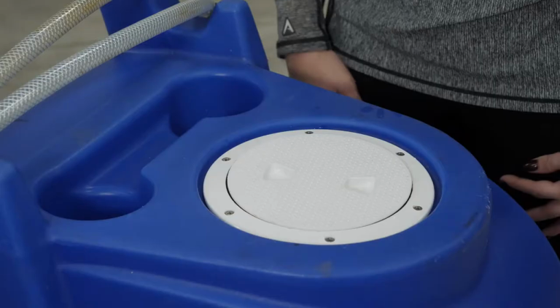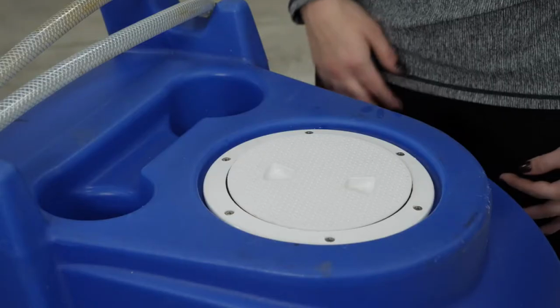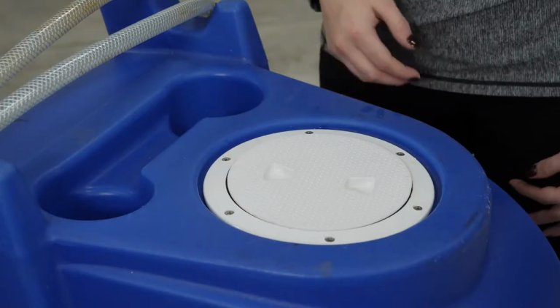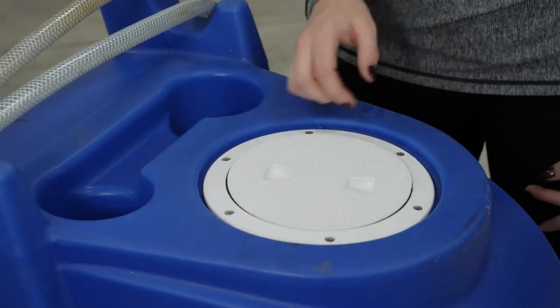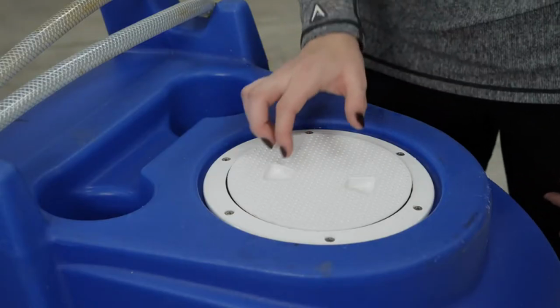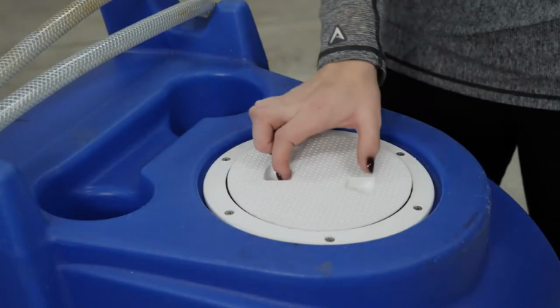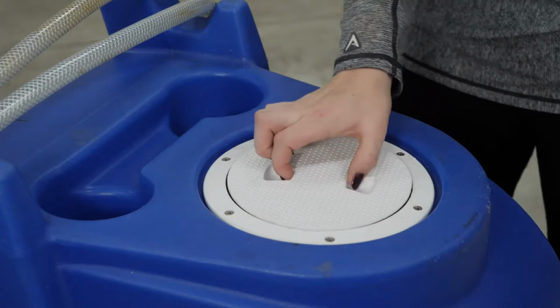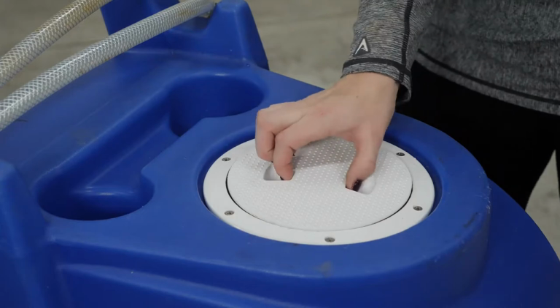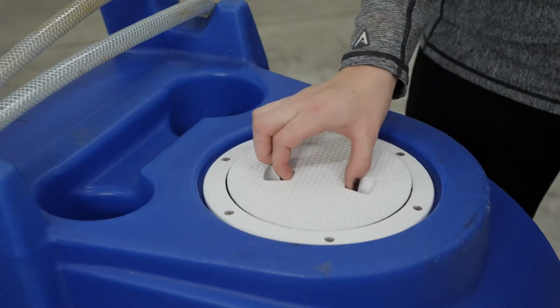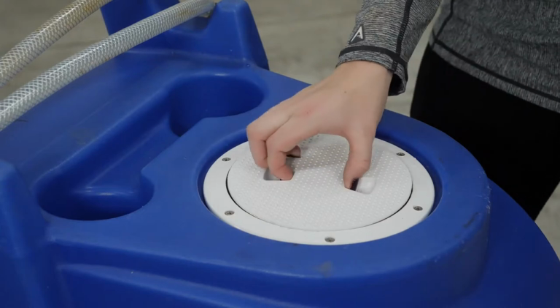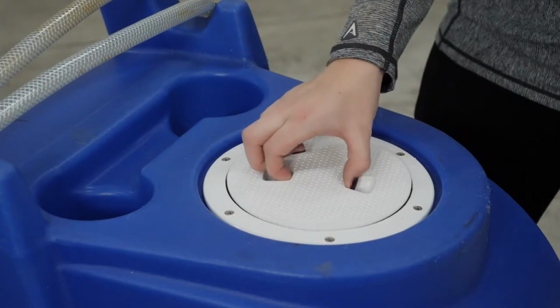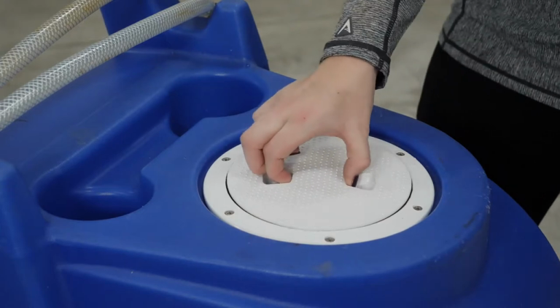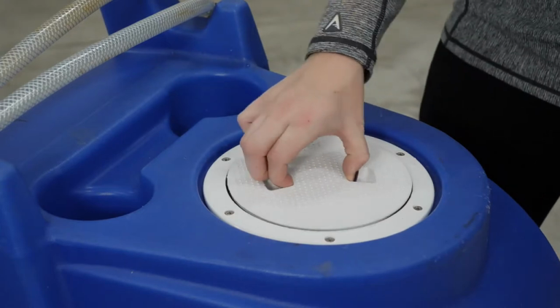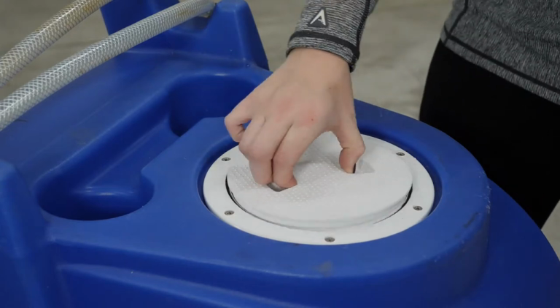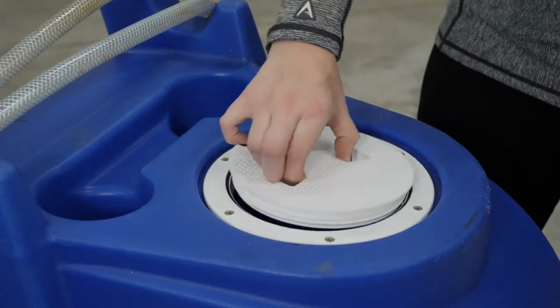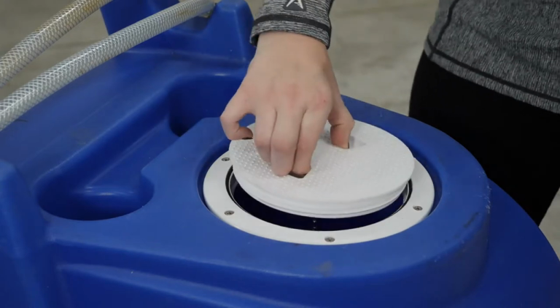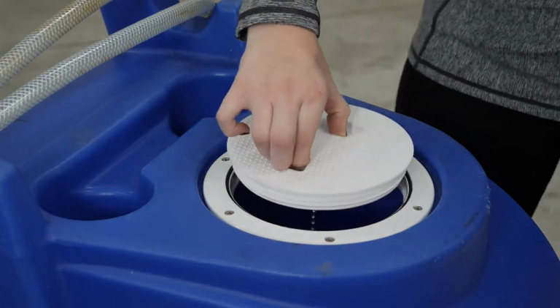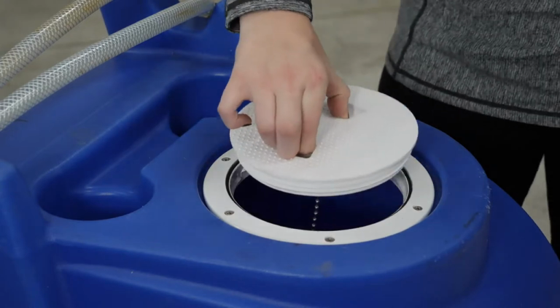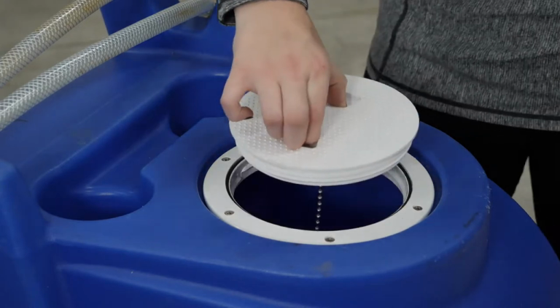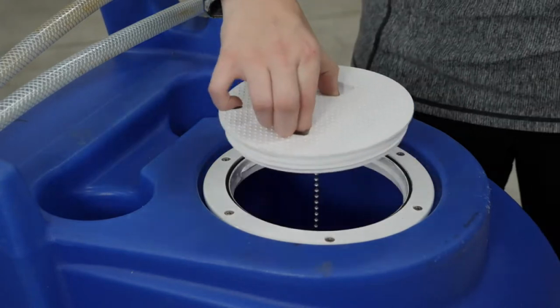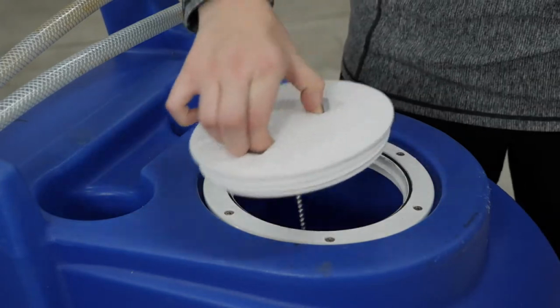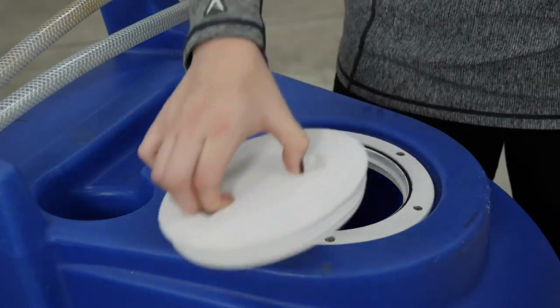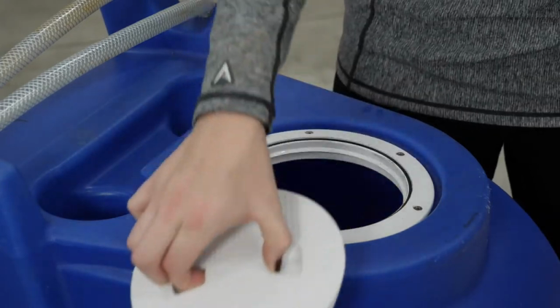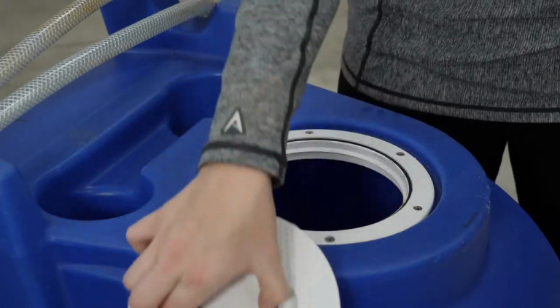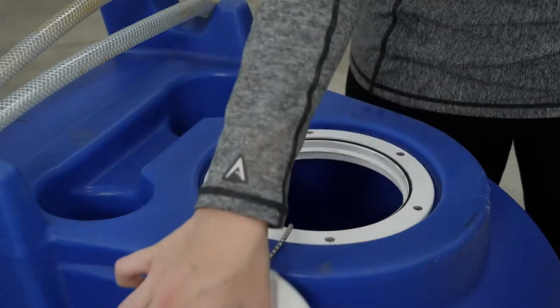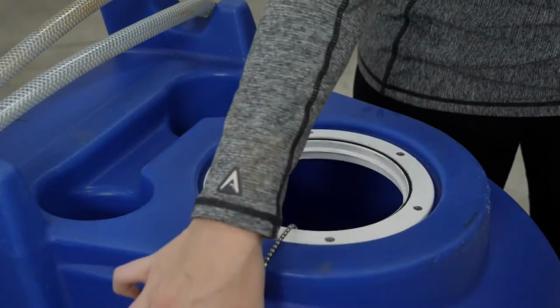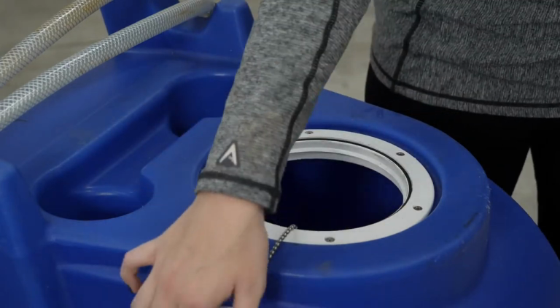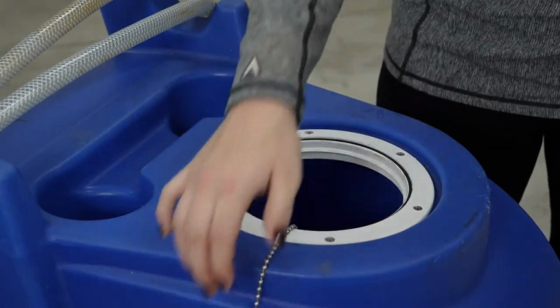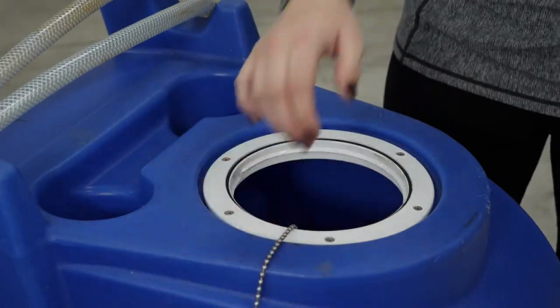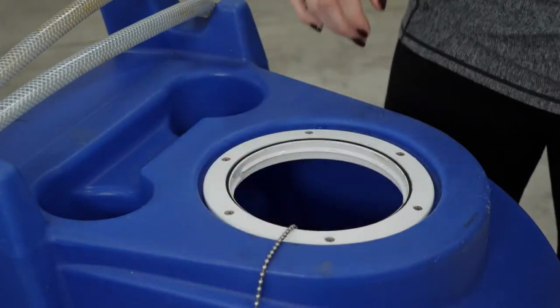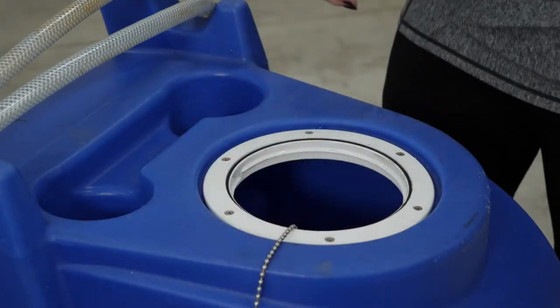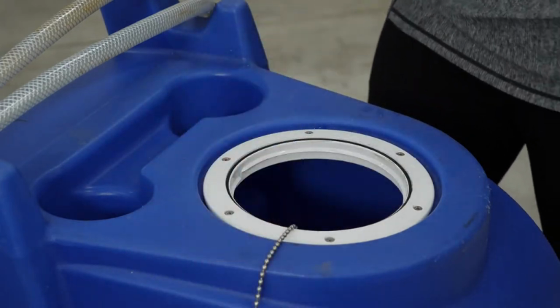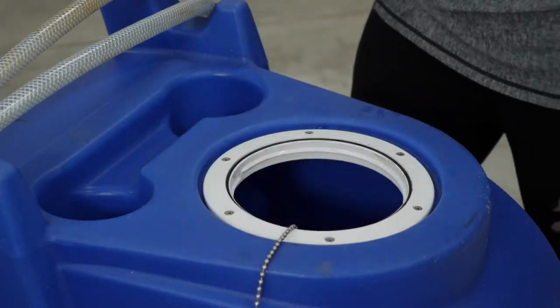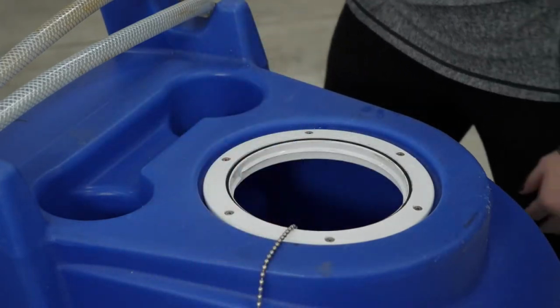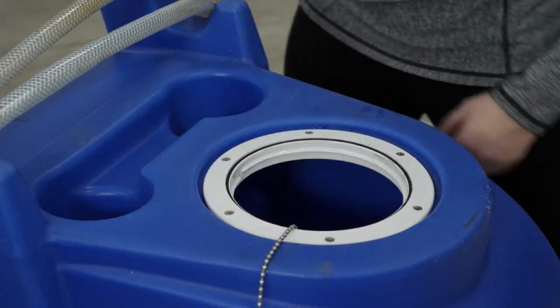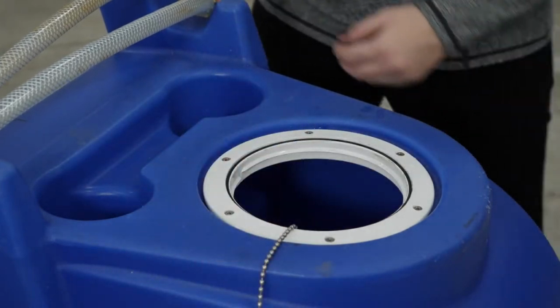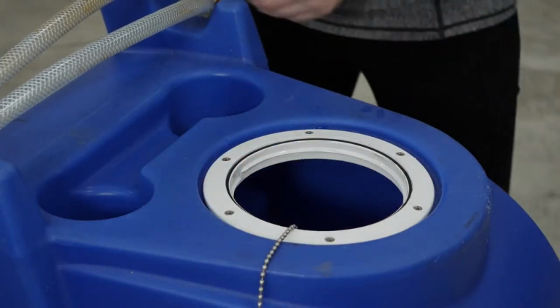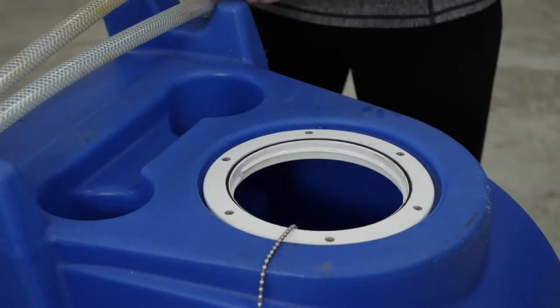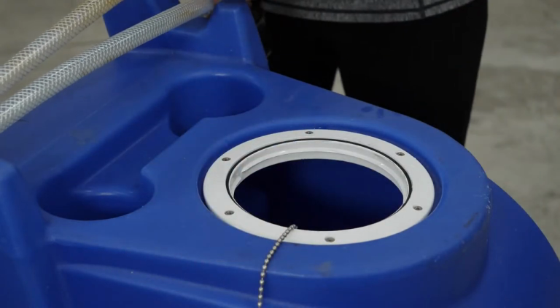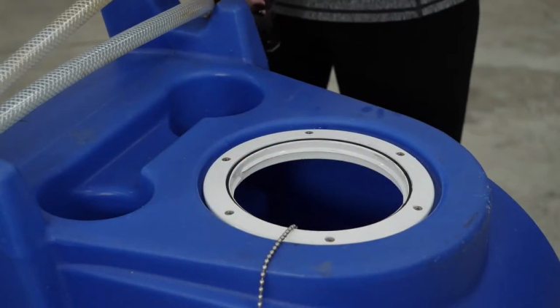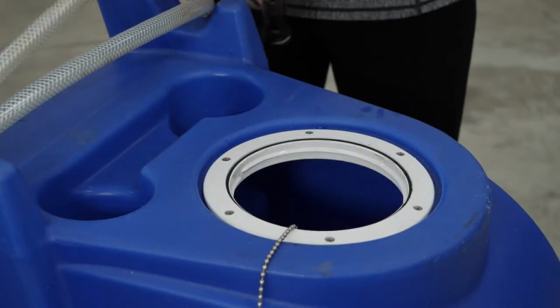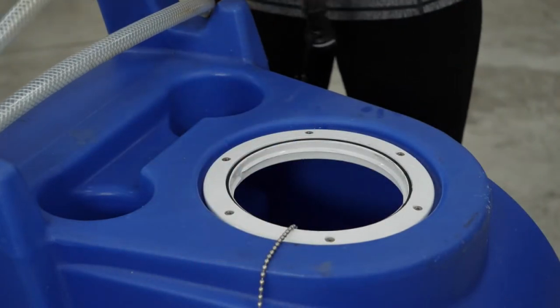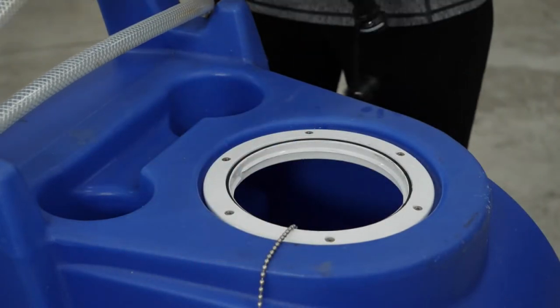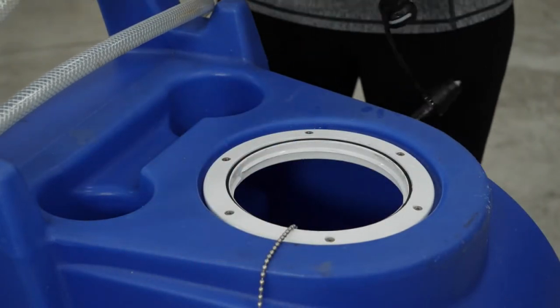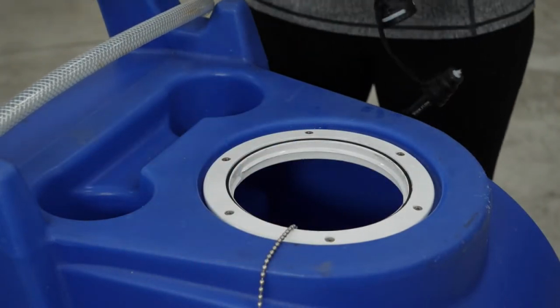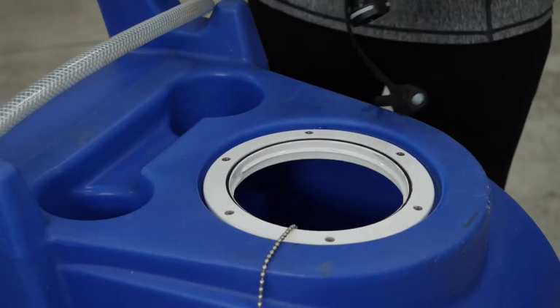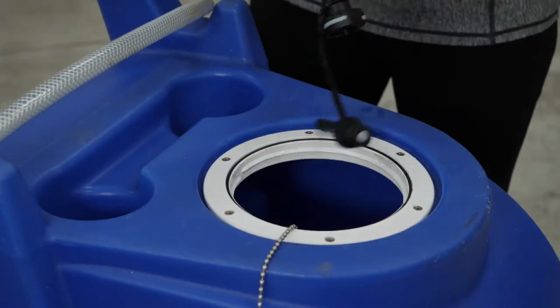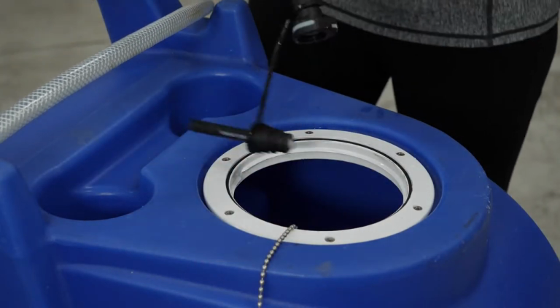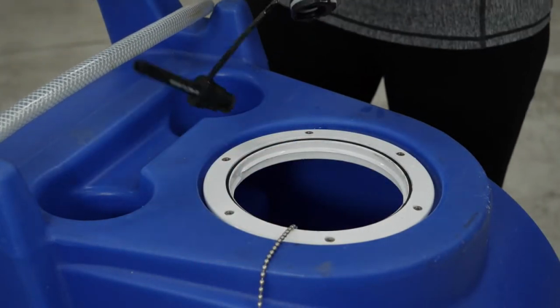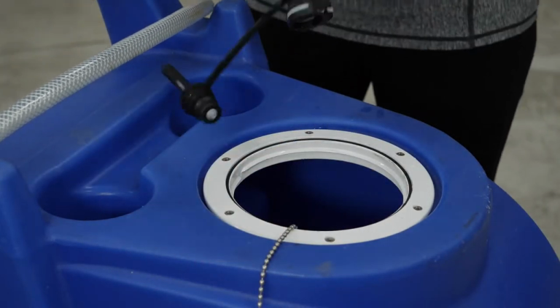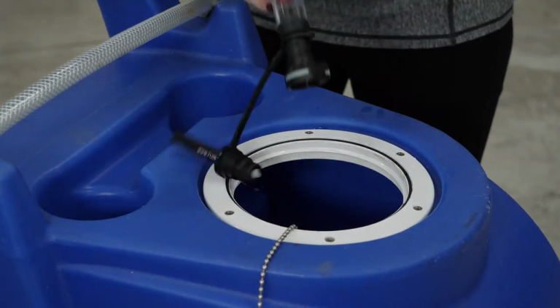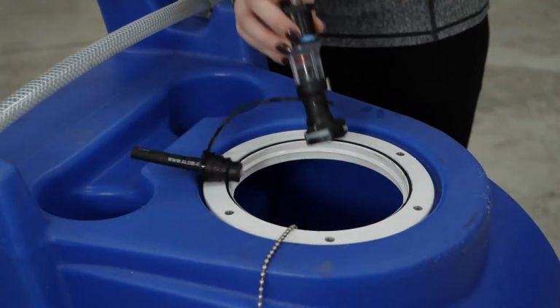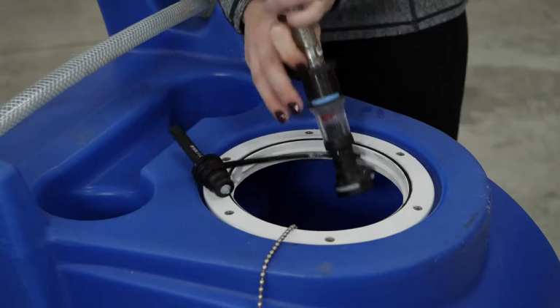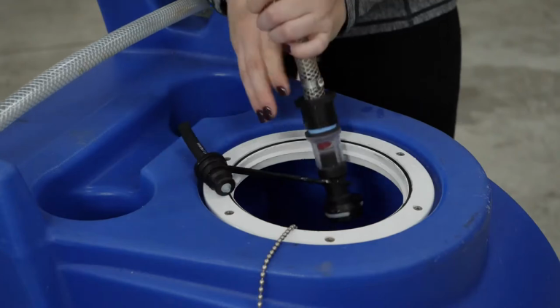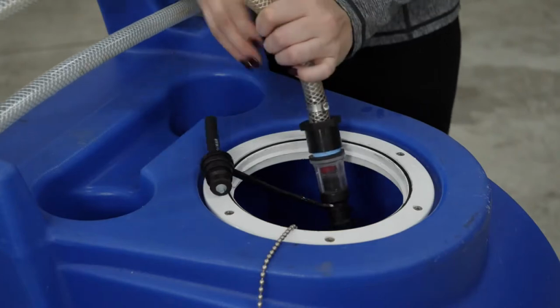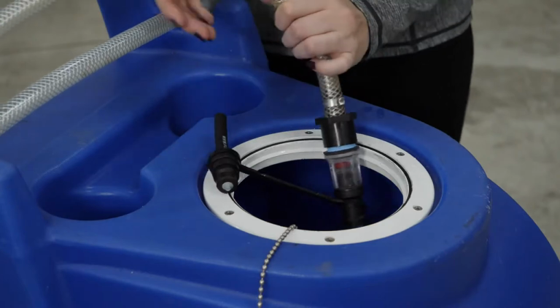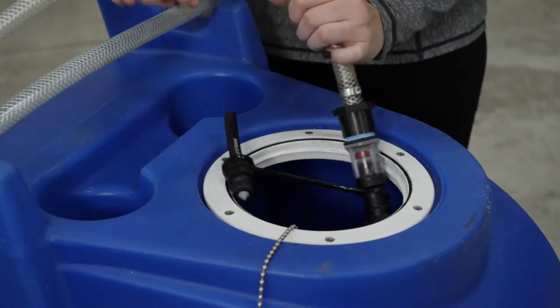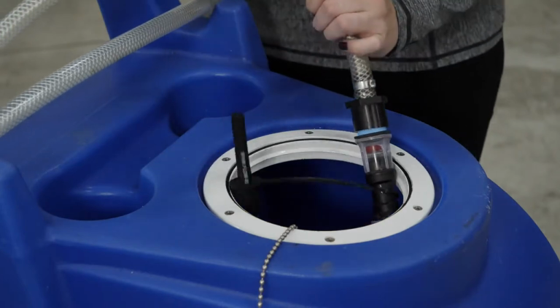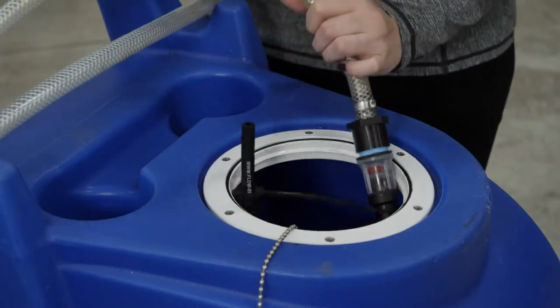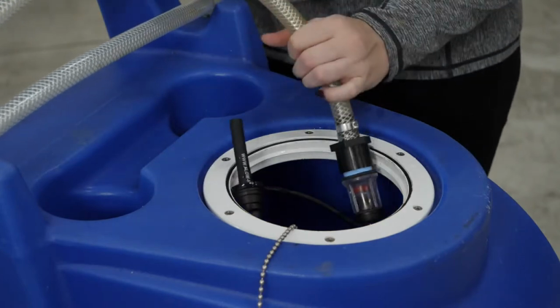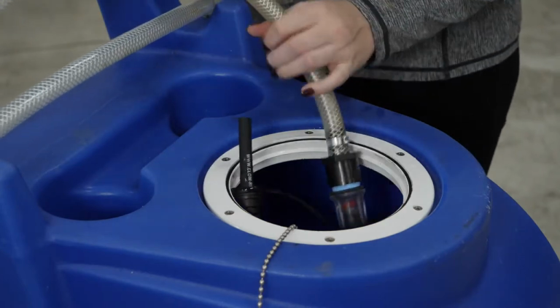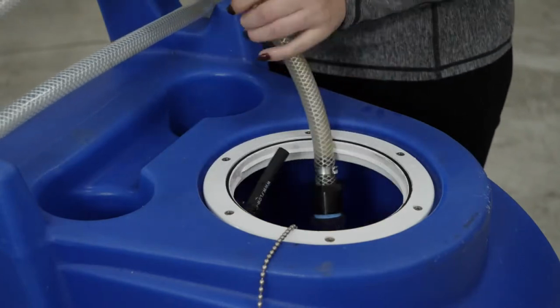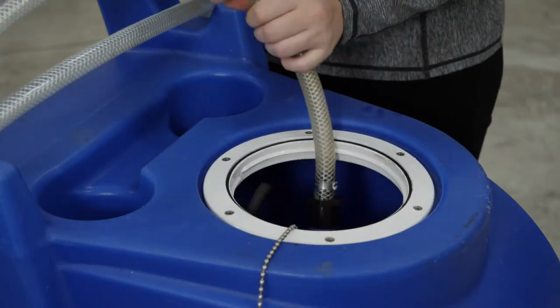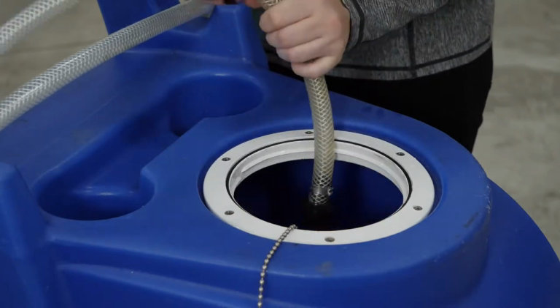I'm going to start by removing the top of the water cart. Then I'm going to grab my supply hose and put it into the cart.